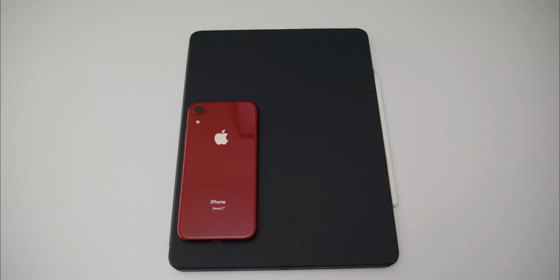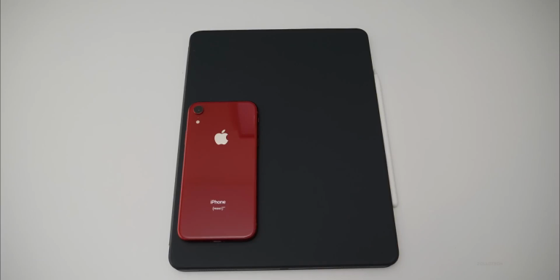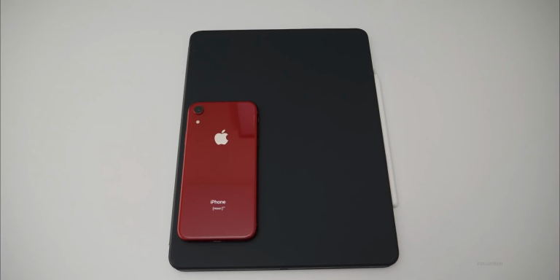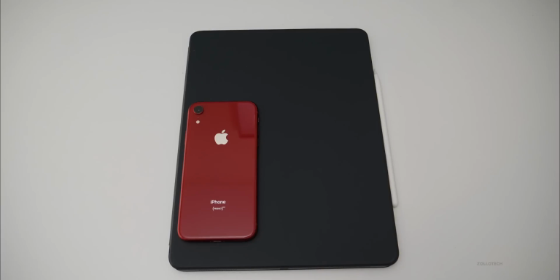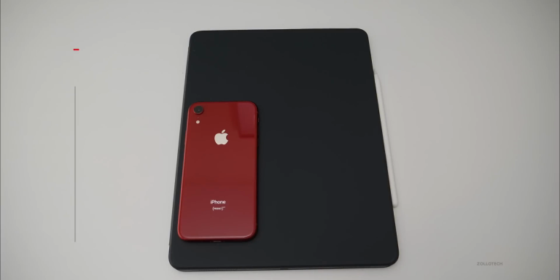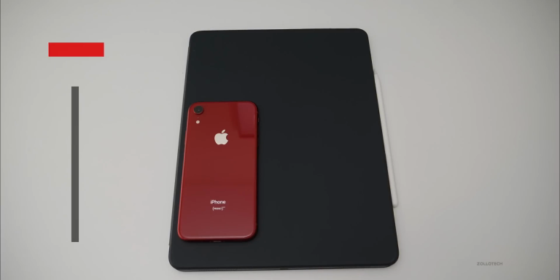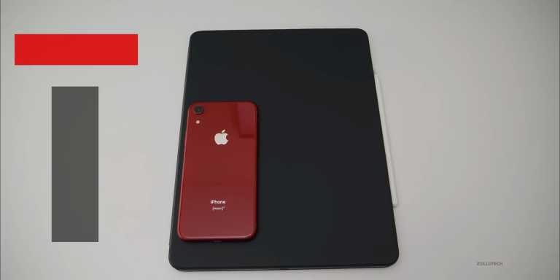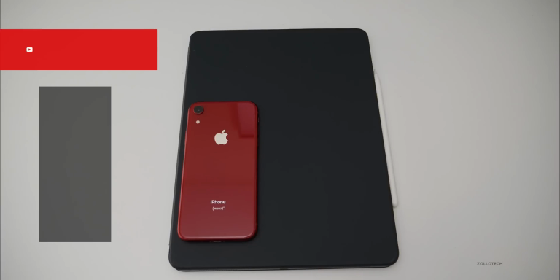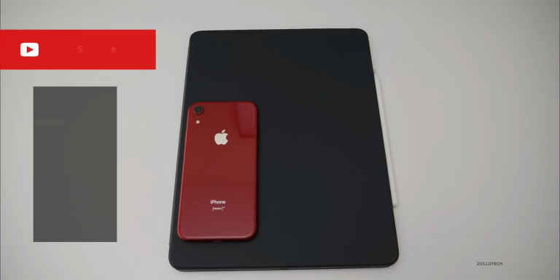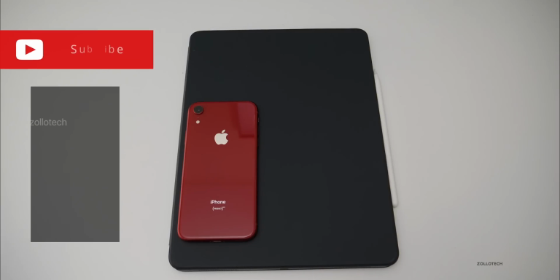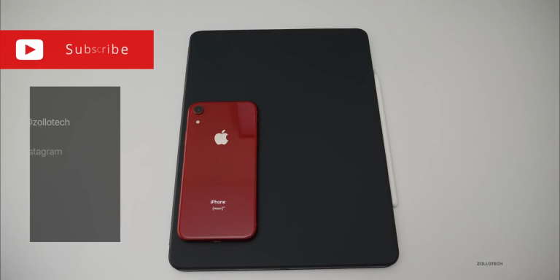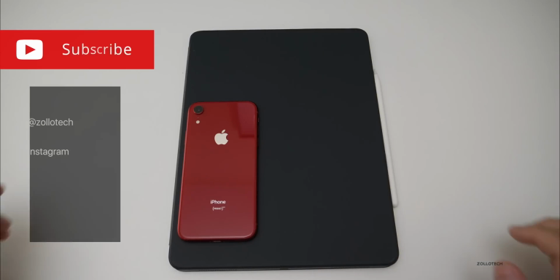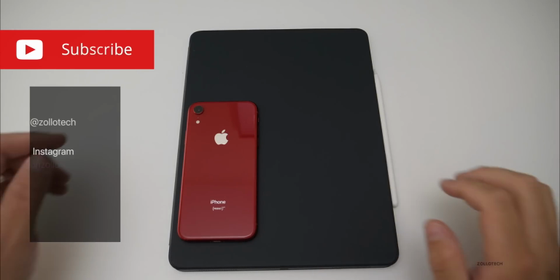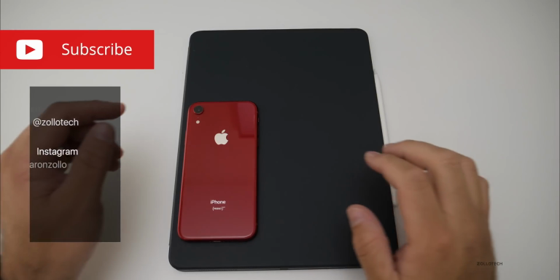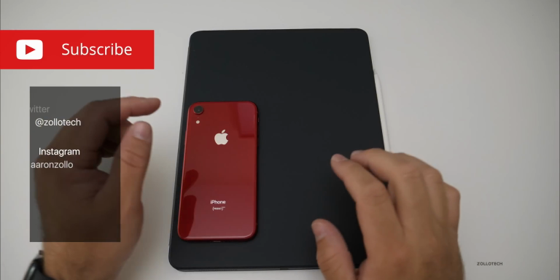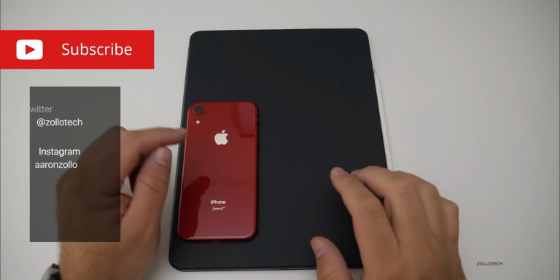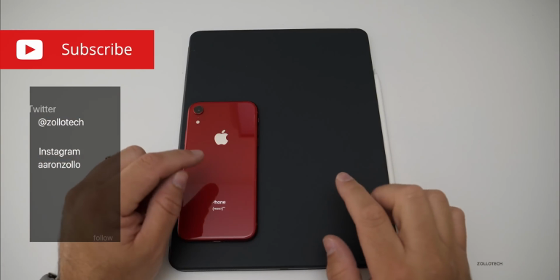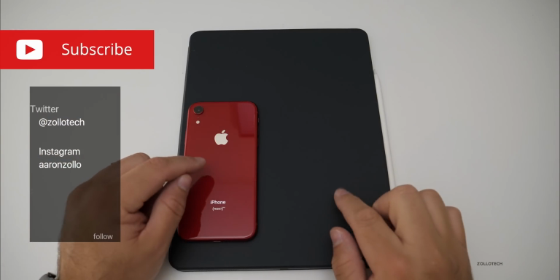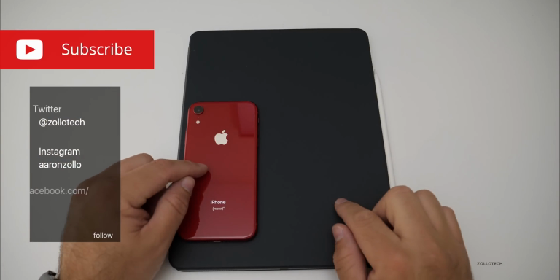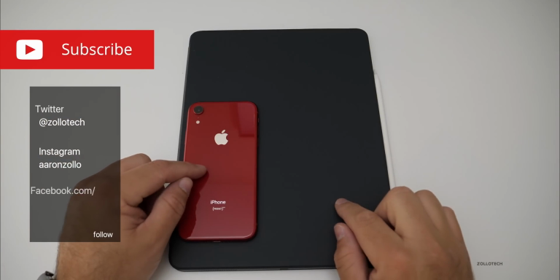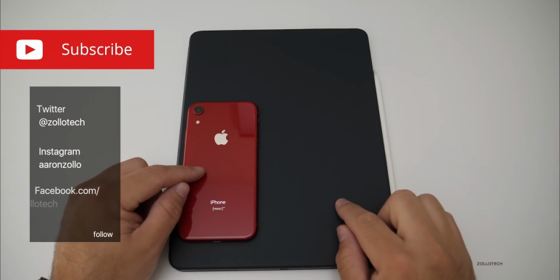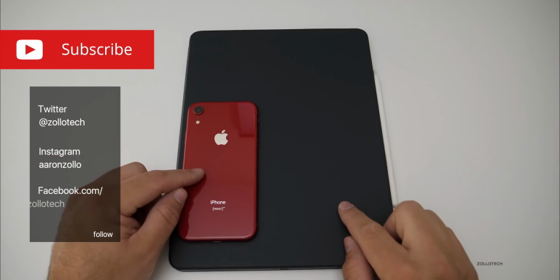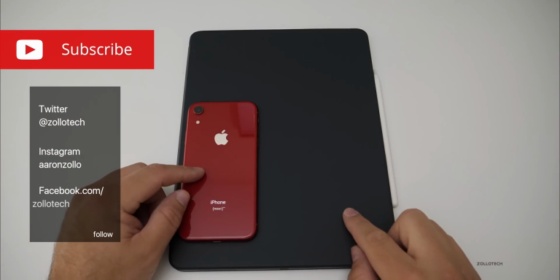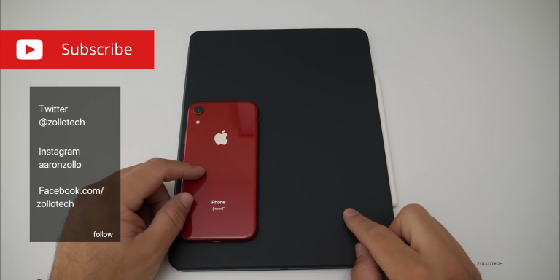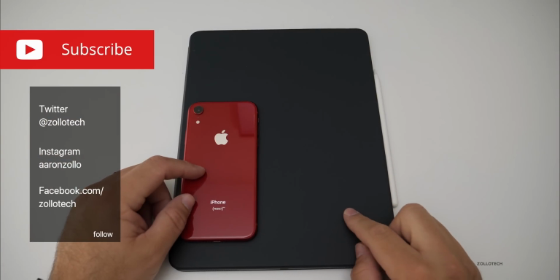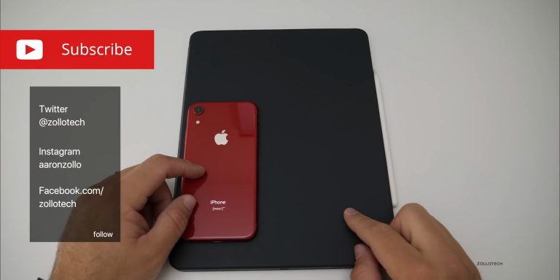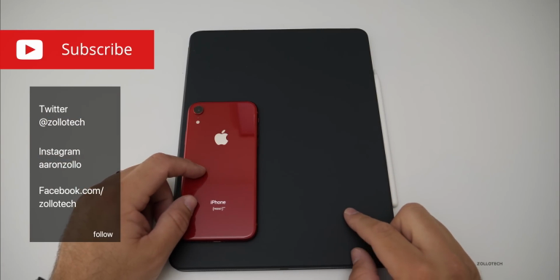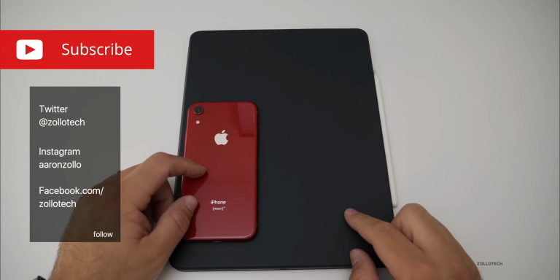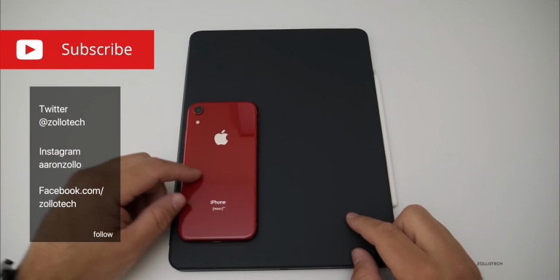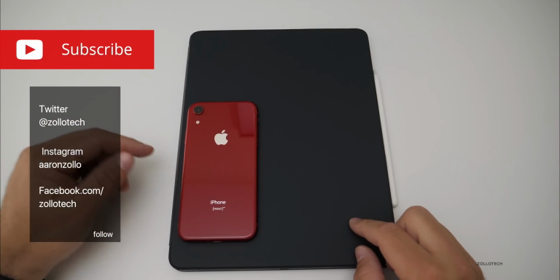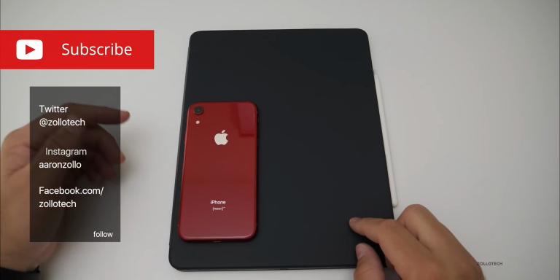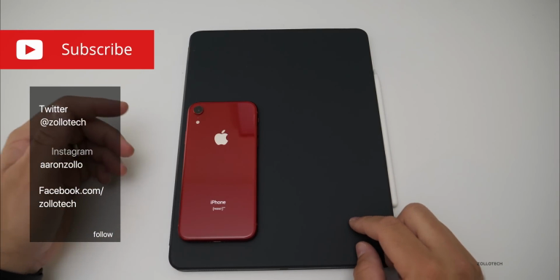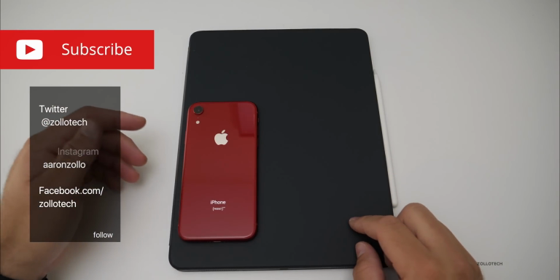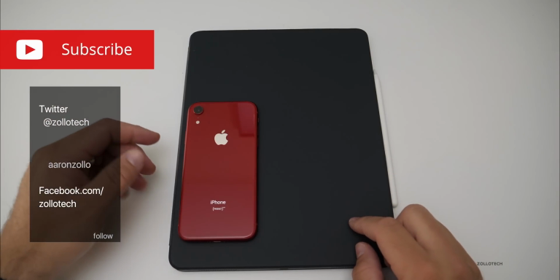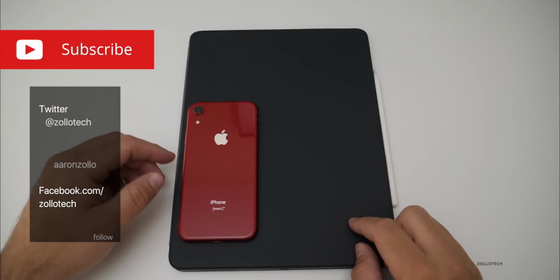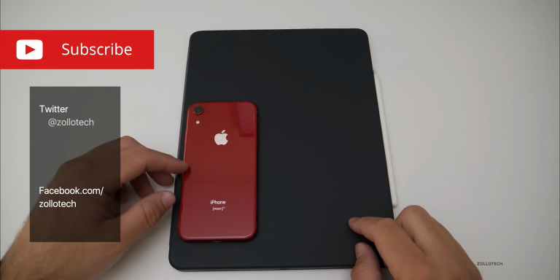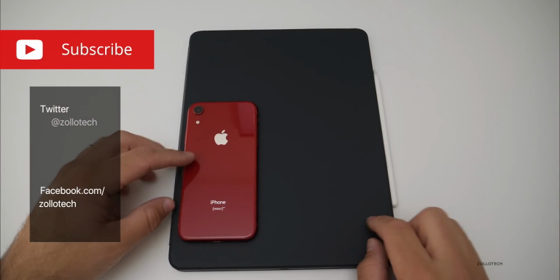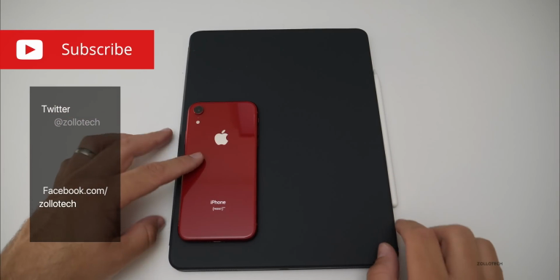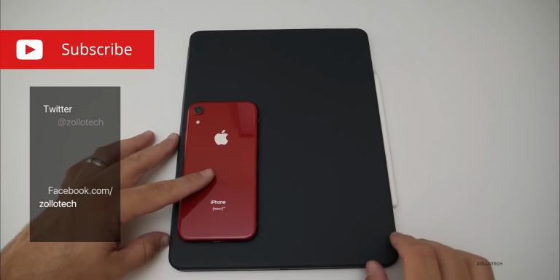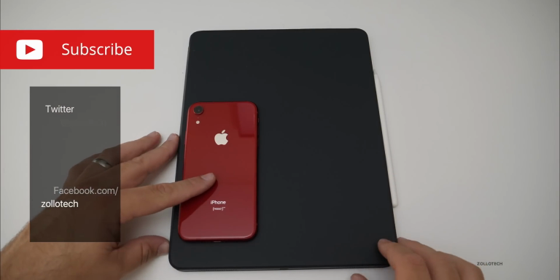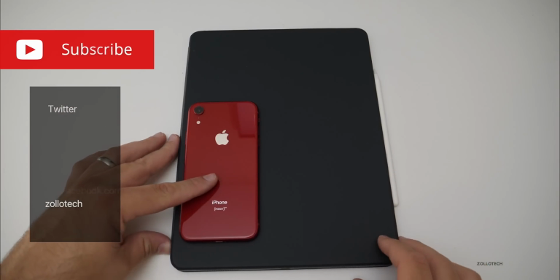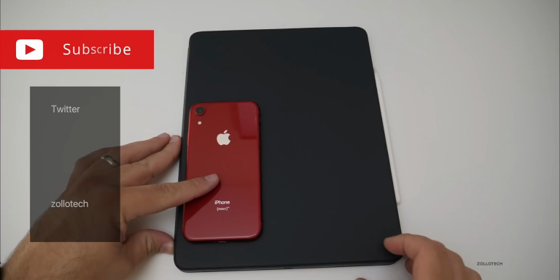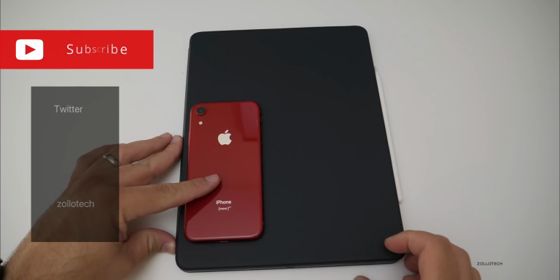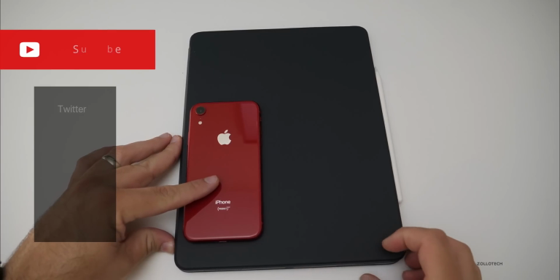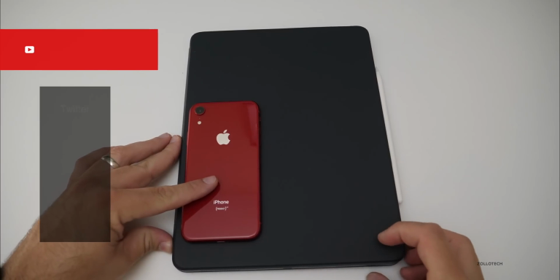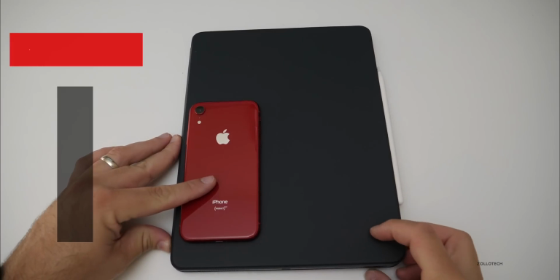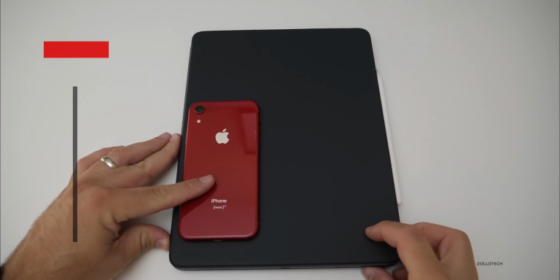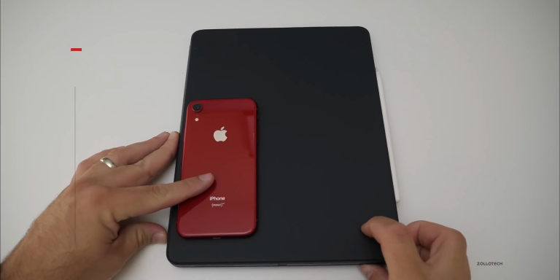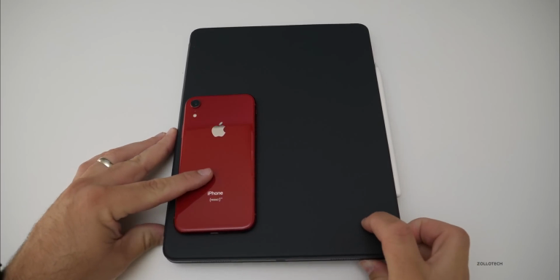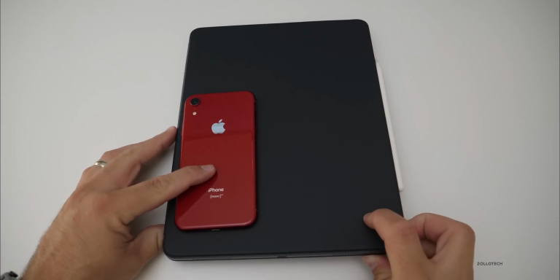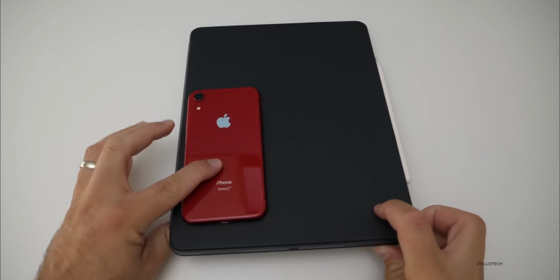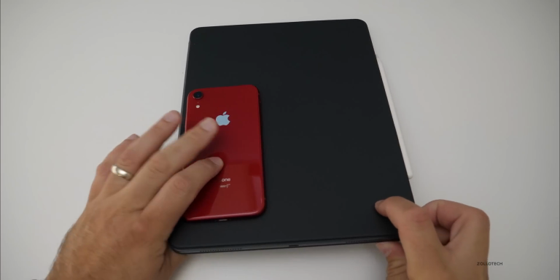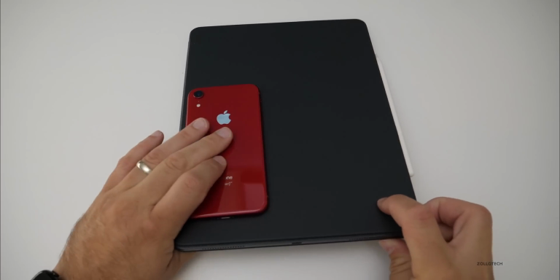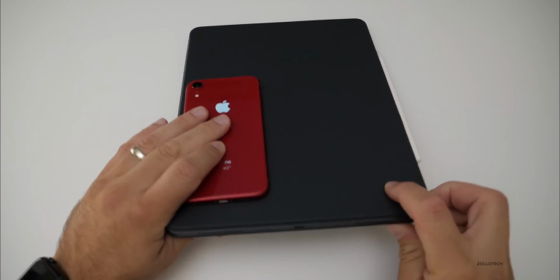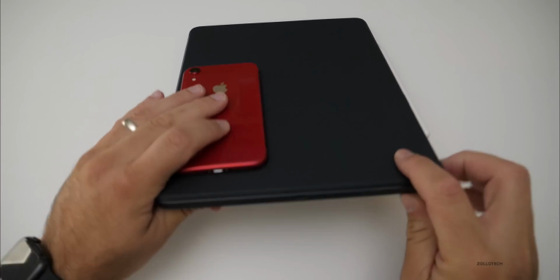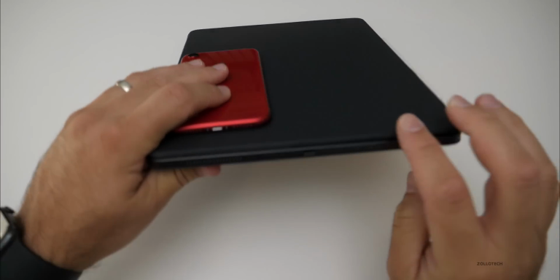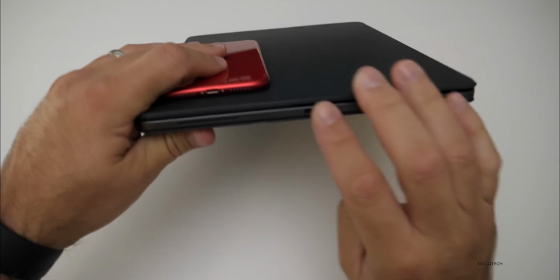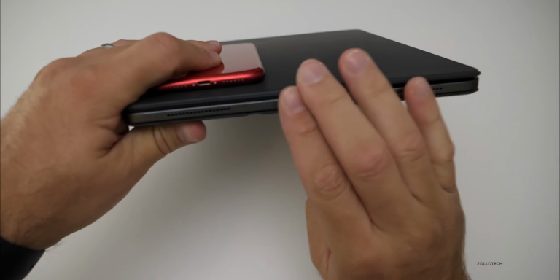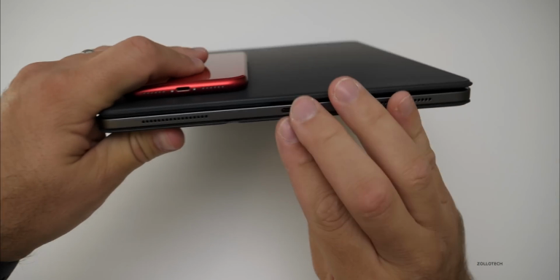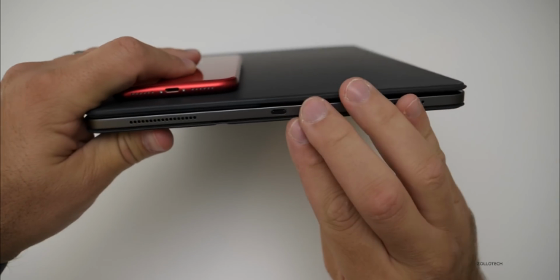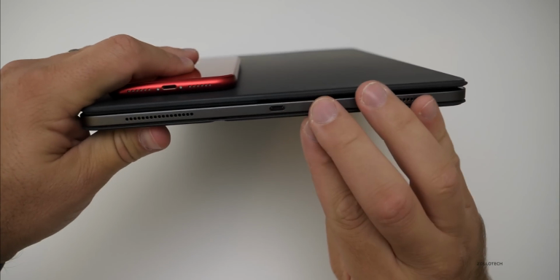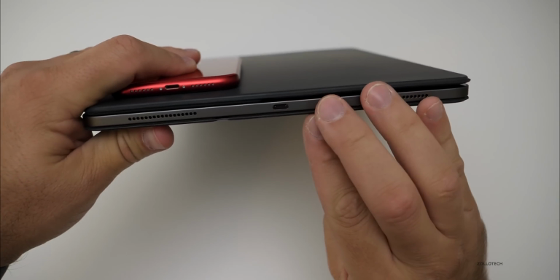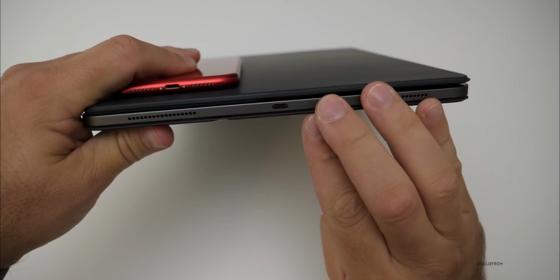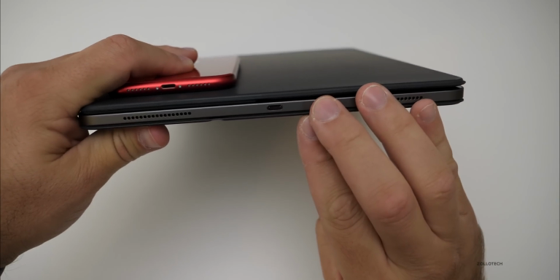Hi everyone, Aaron here for Zollotech. The new iPad Pros have USB-C and you can charge your iPhone using that.